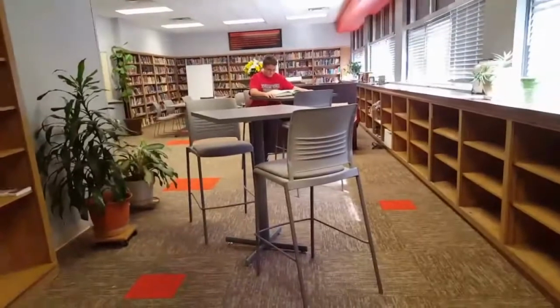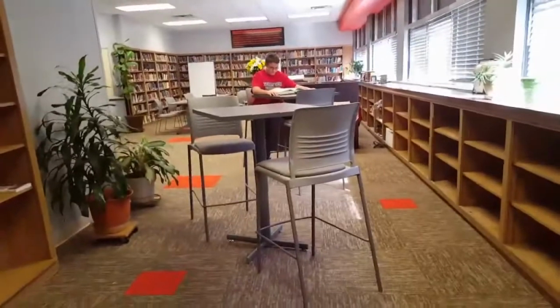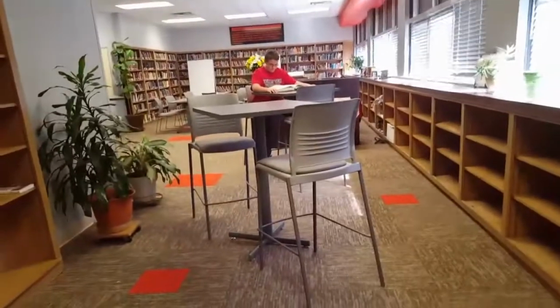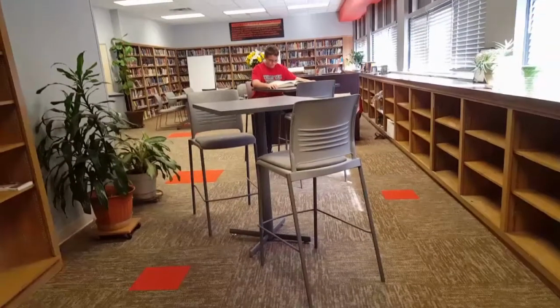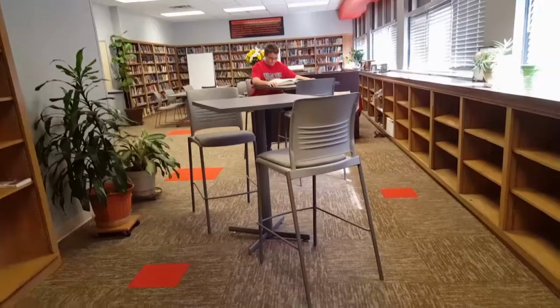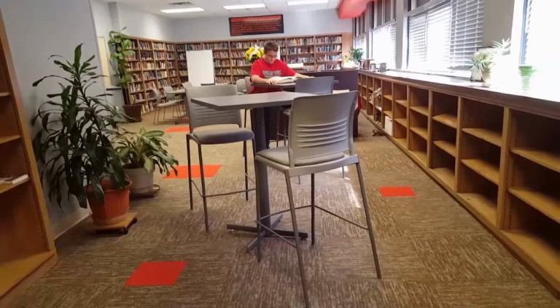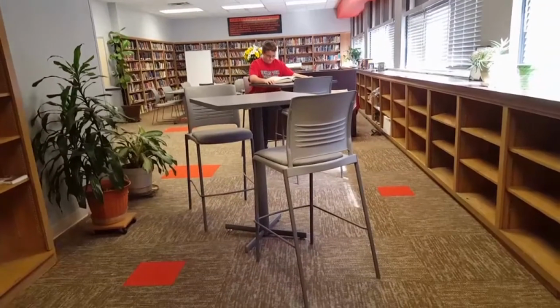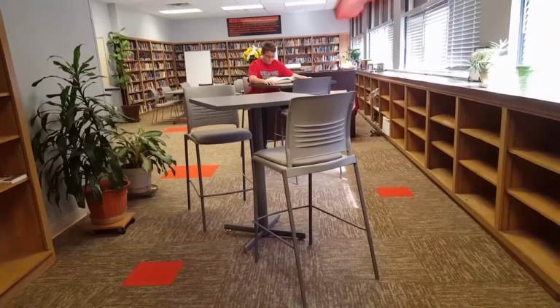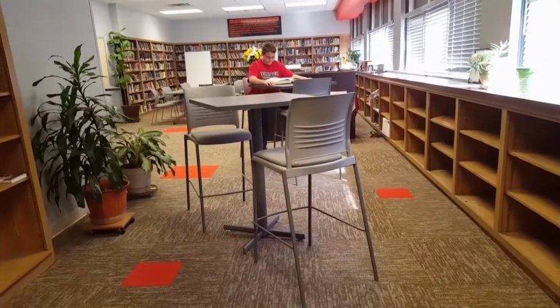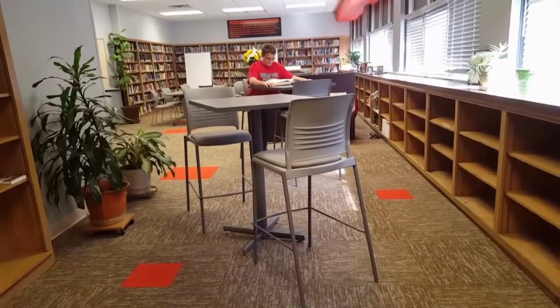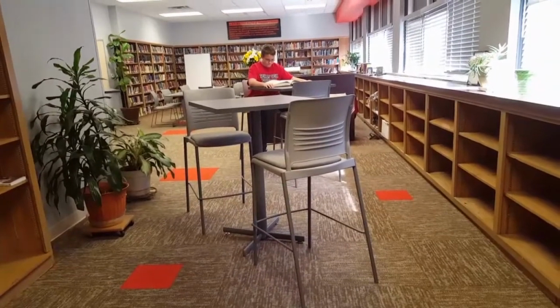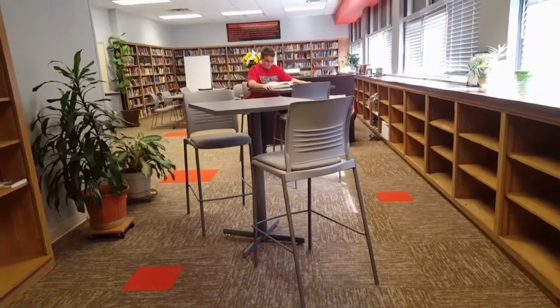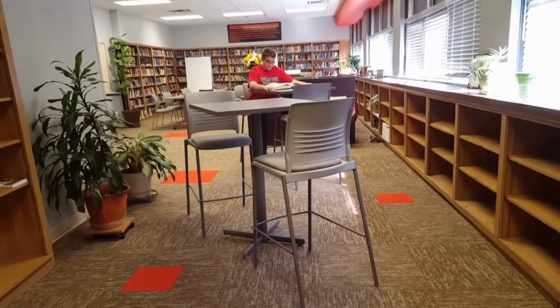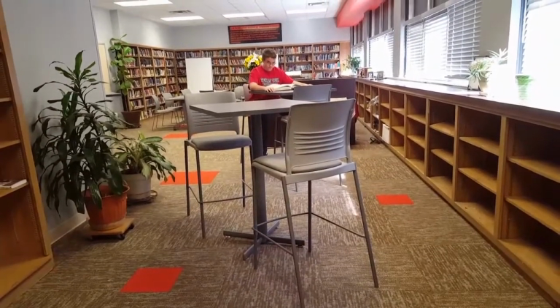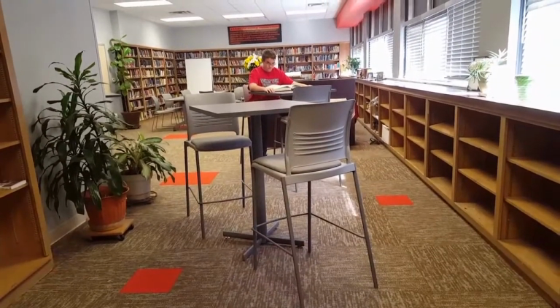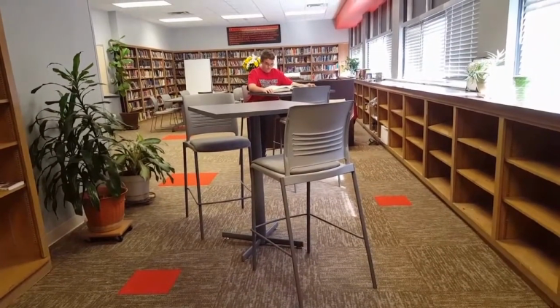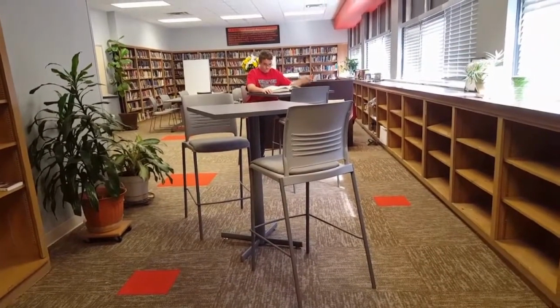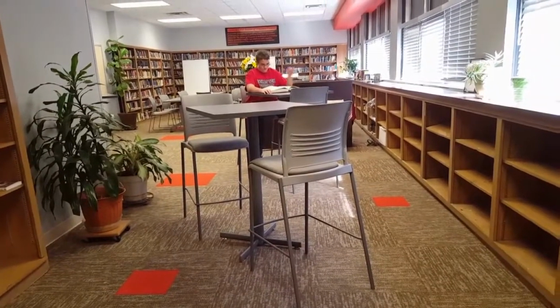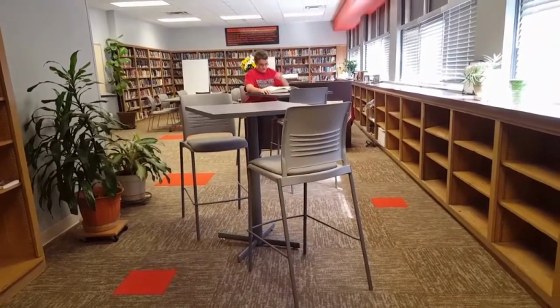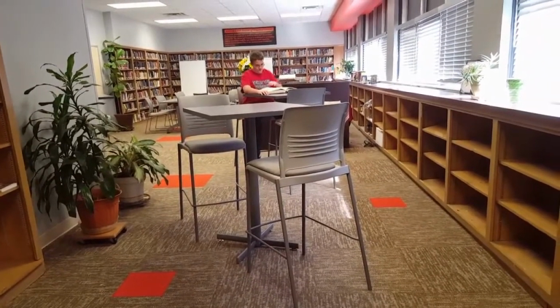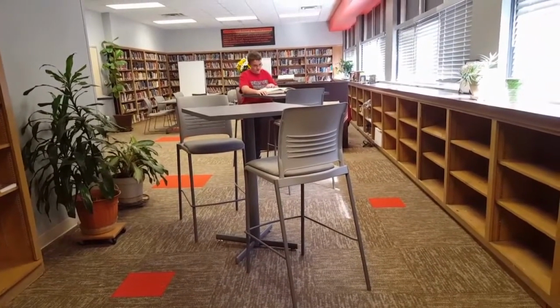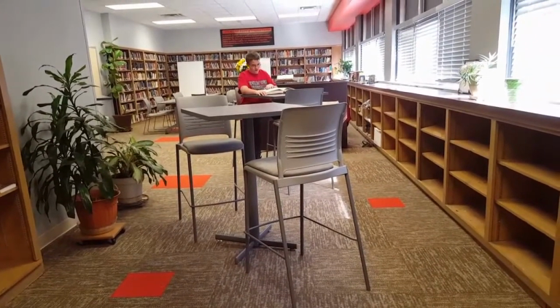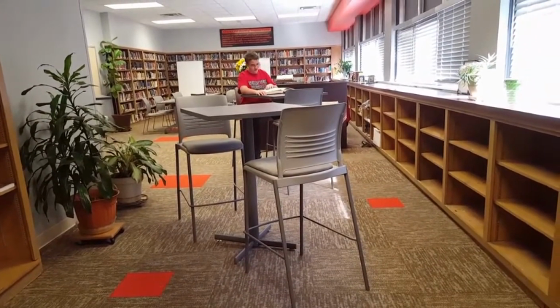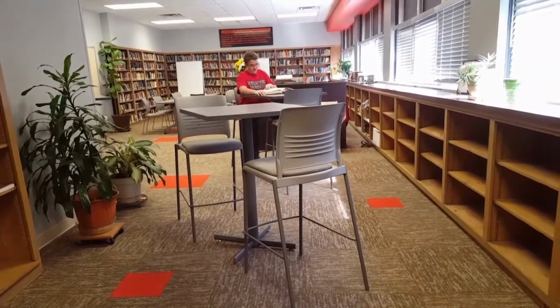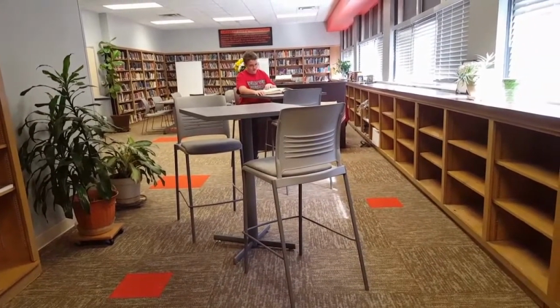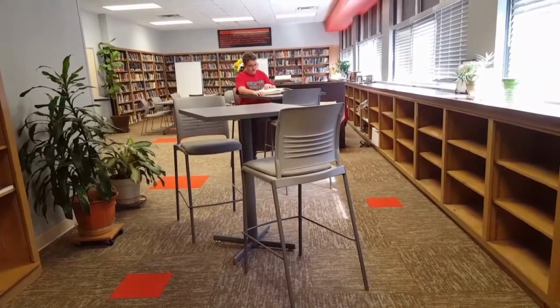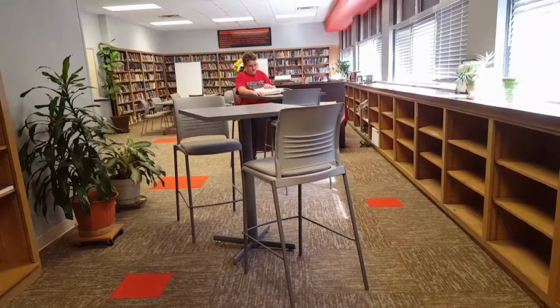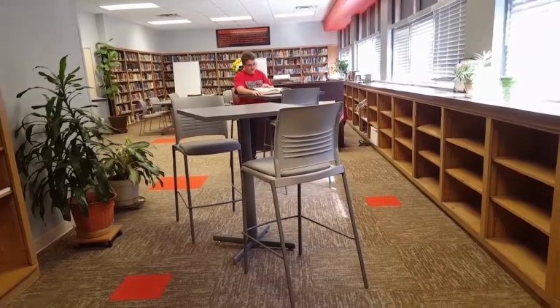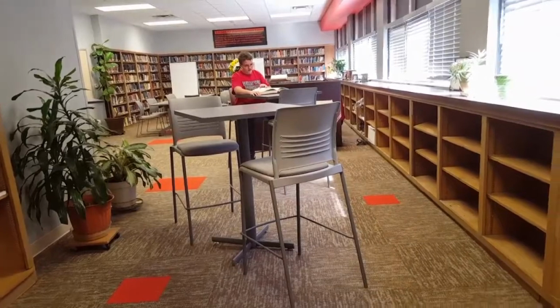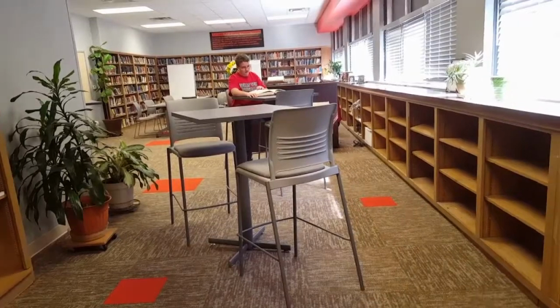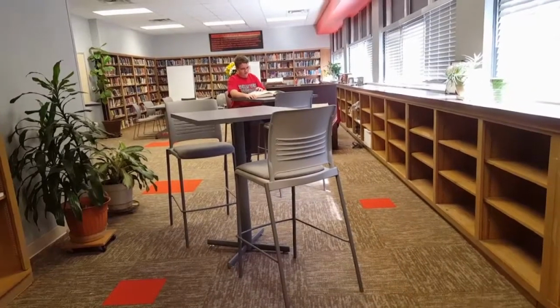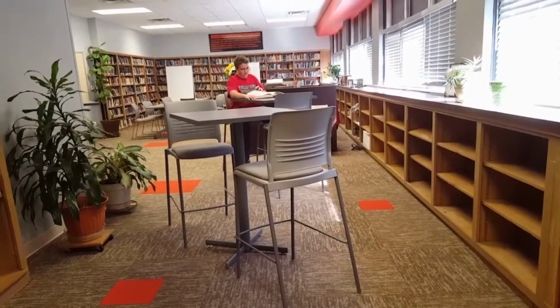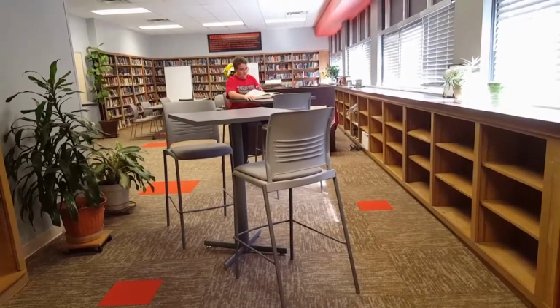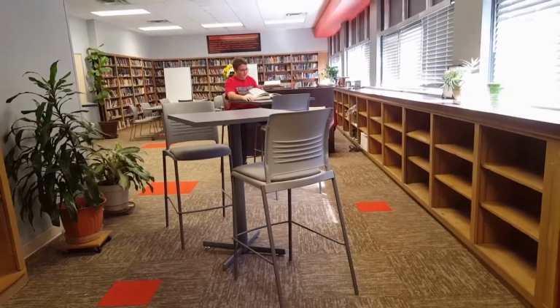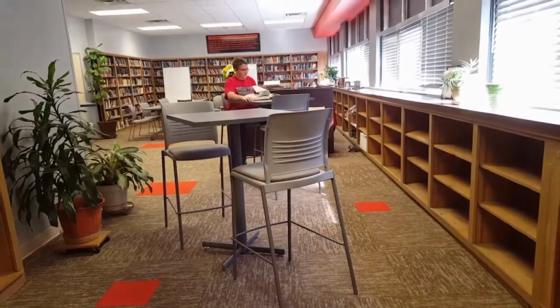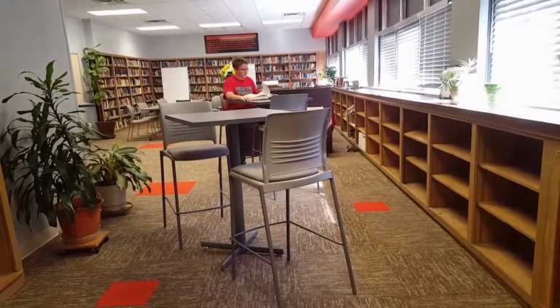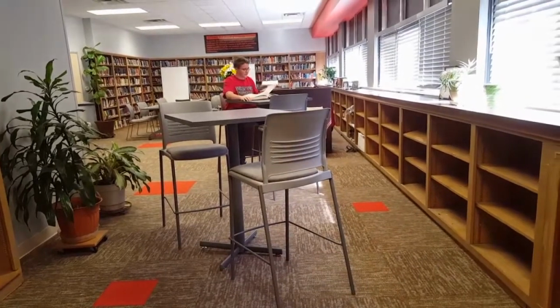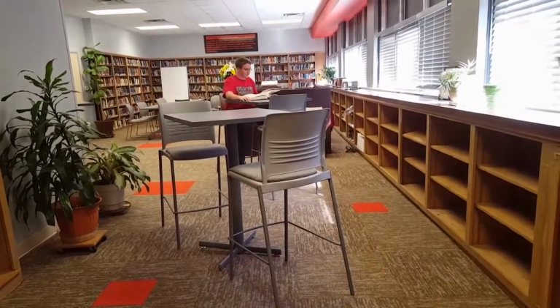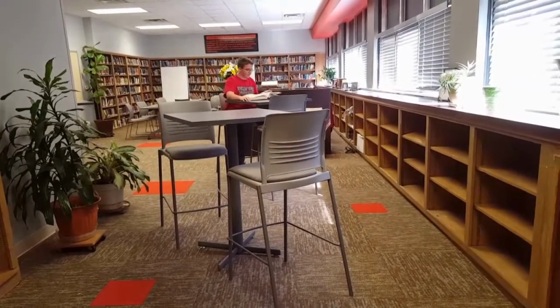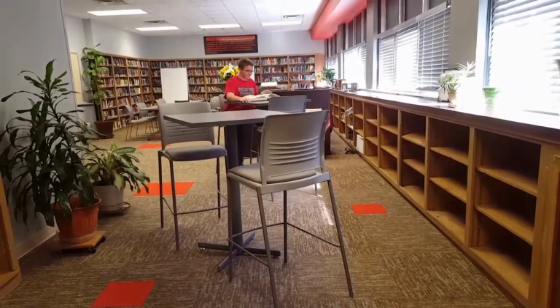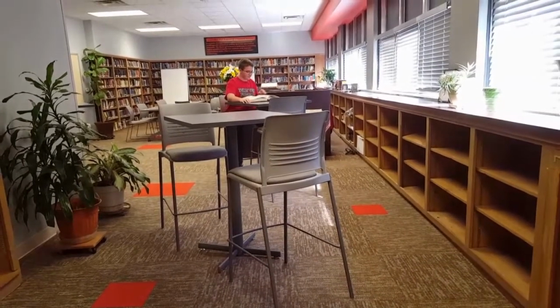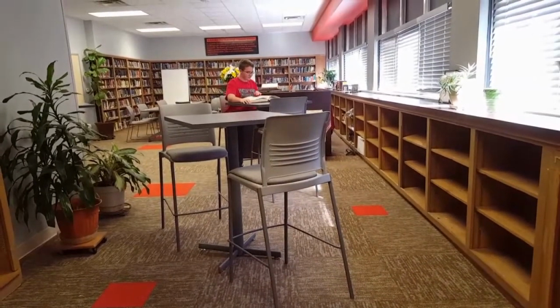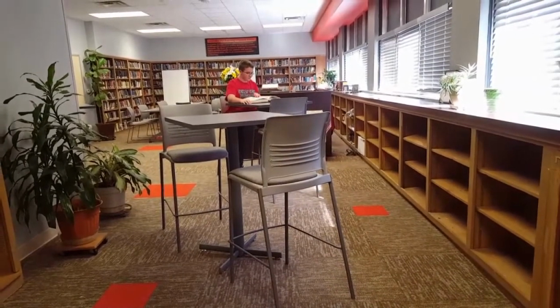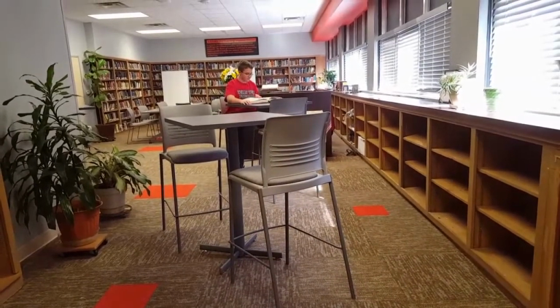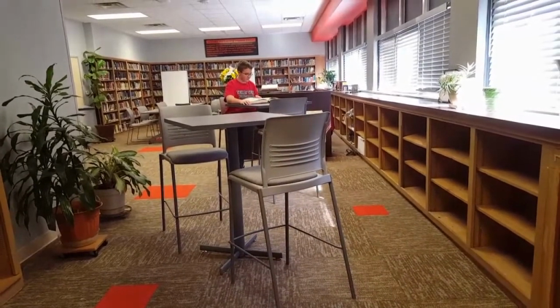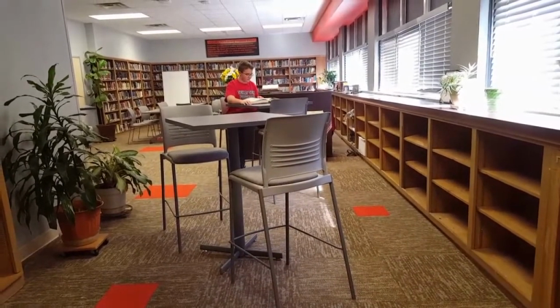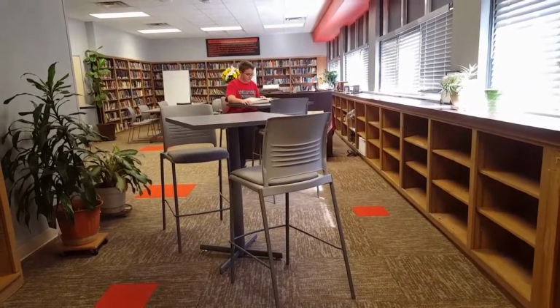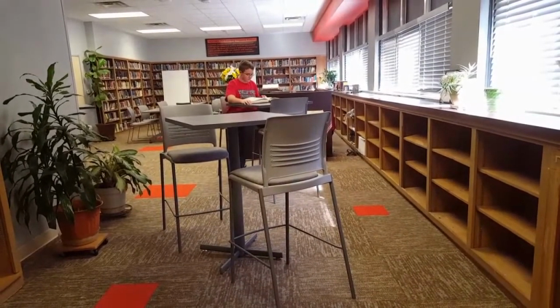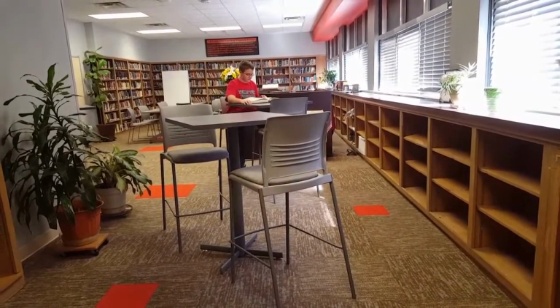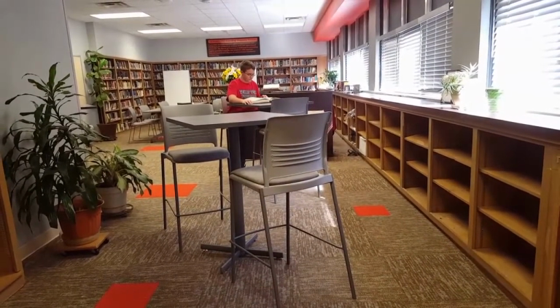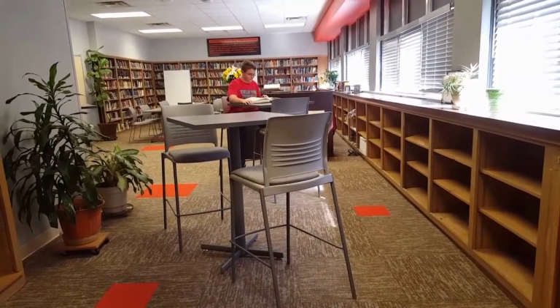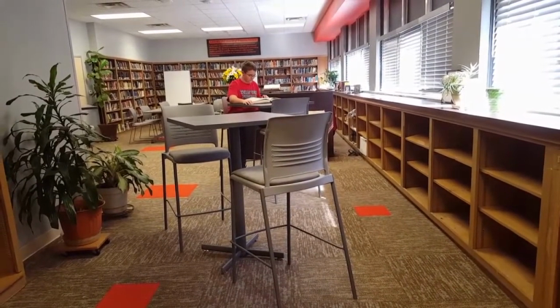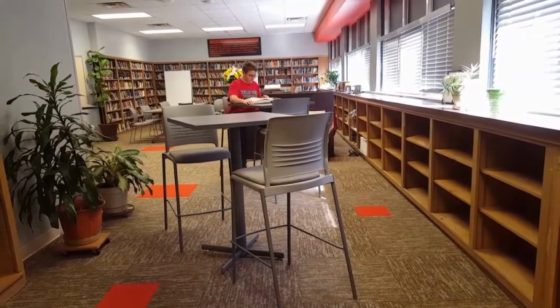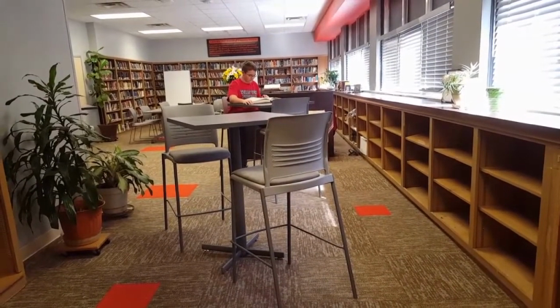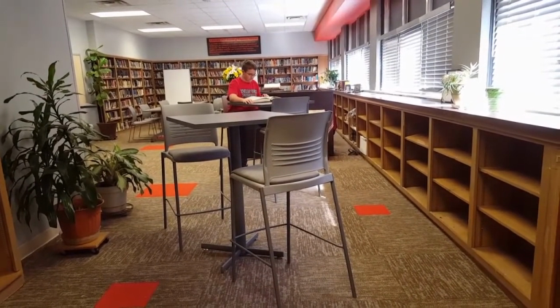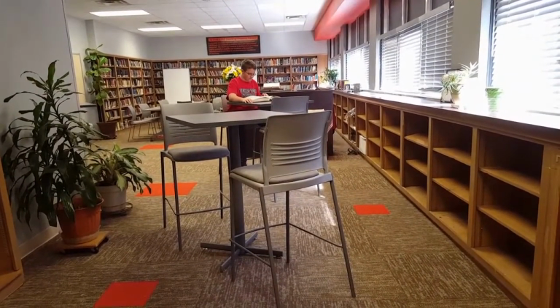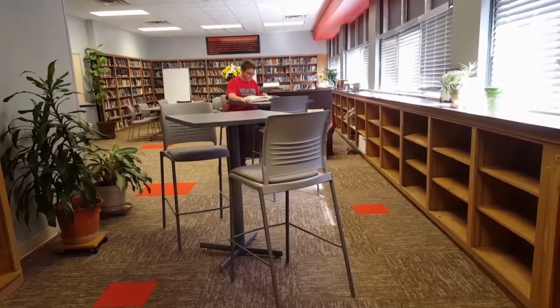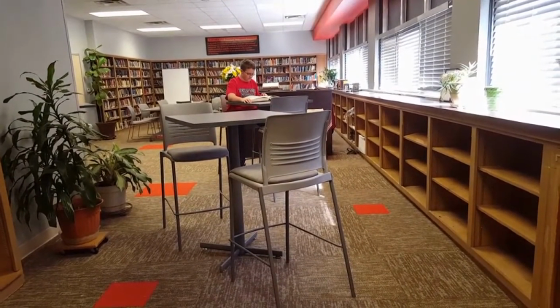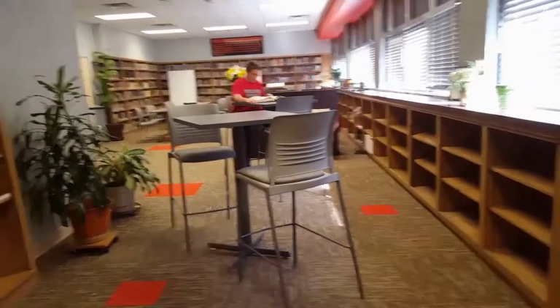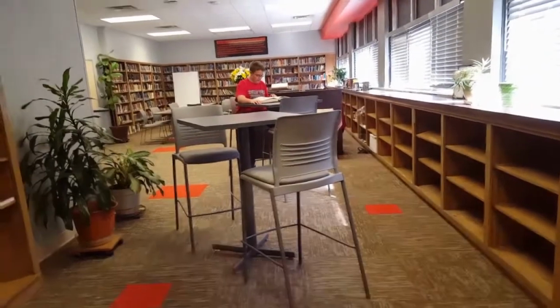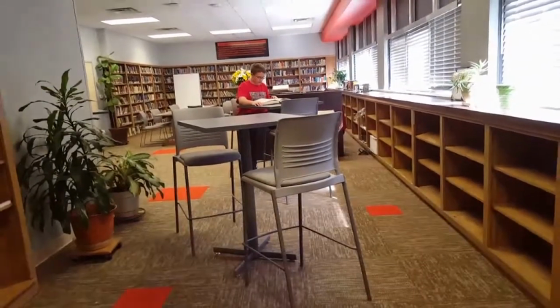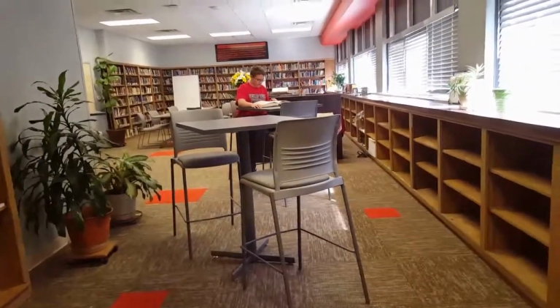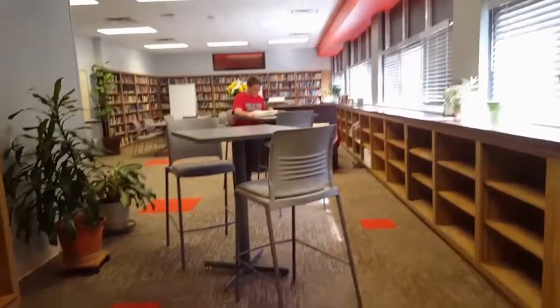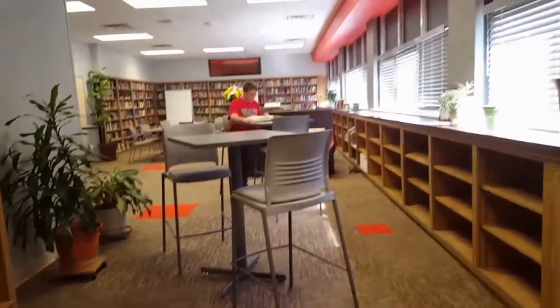You will fall into an amazing new world of imagination in our newly furnished library where you can check out a wide selection of books.